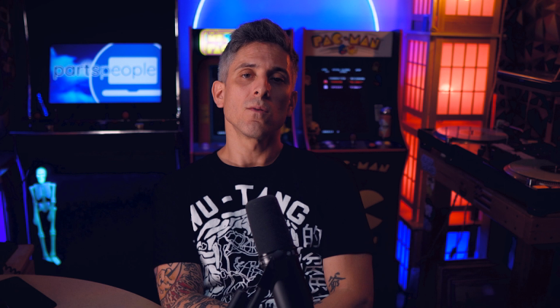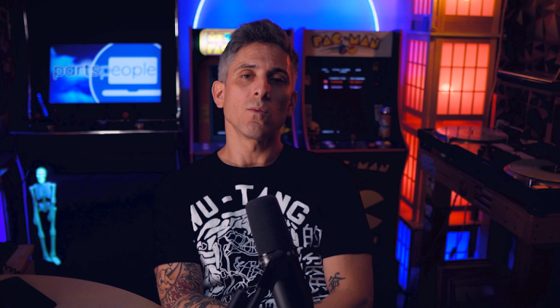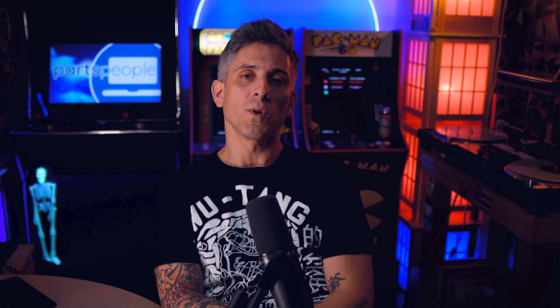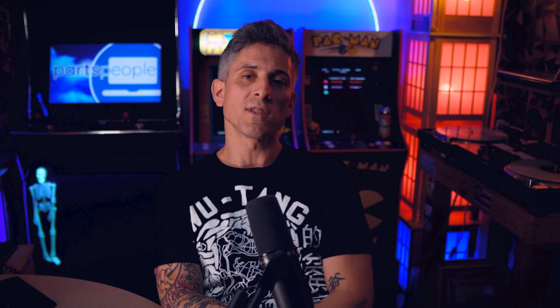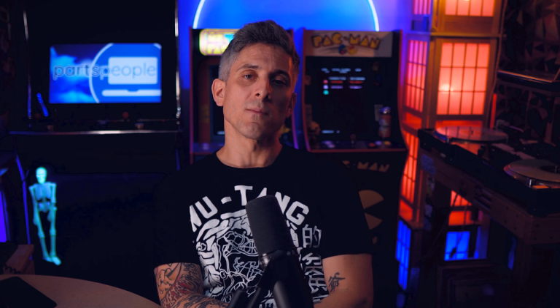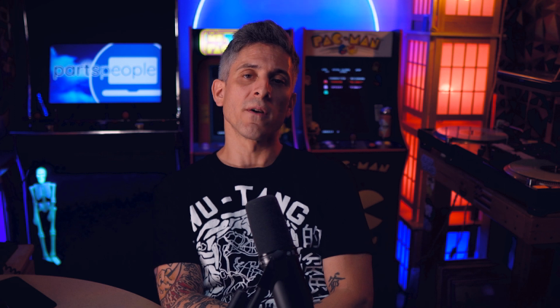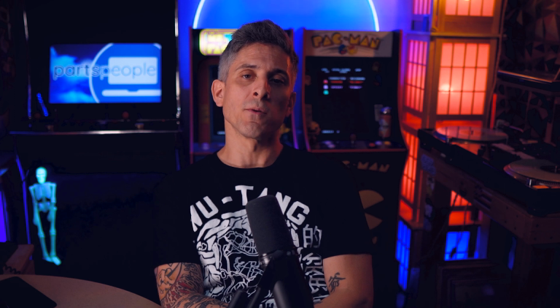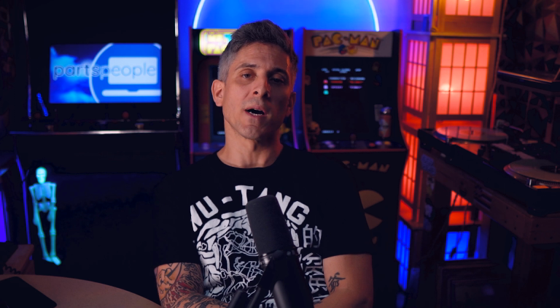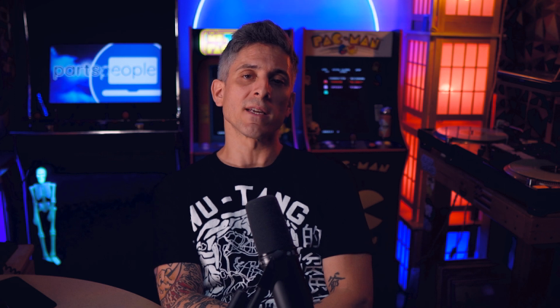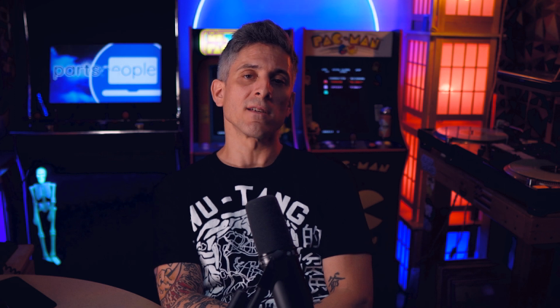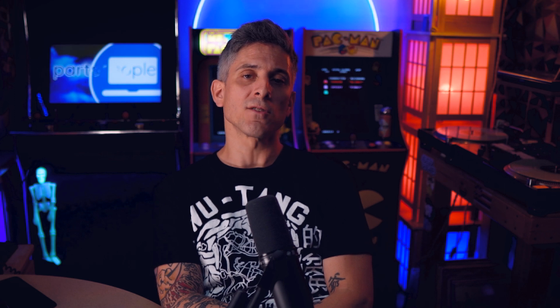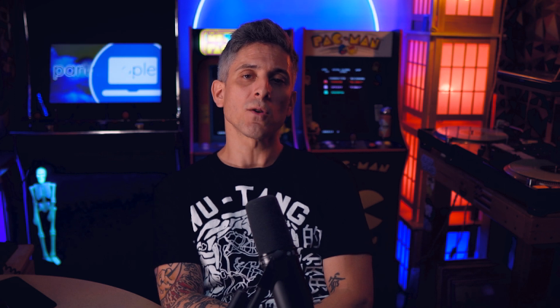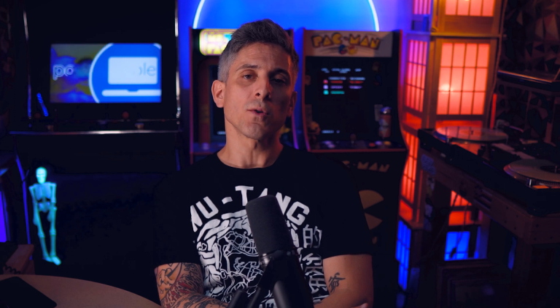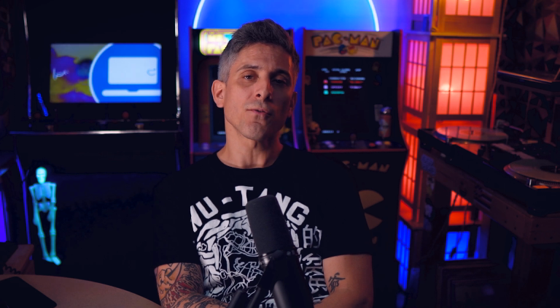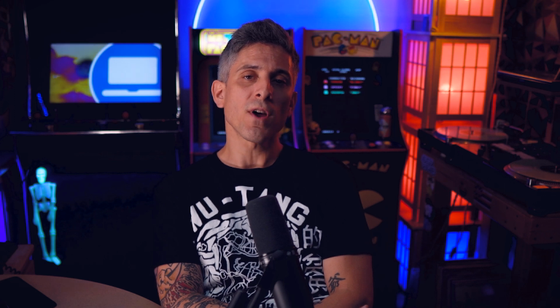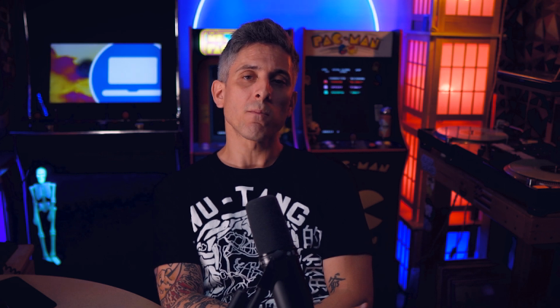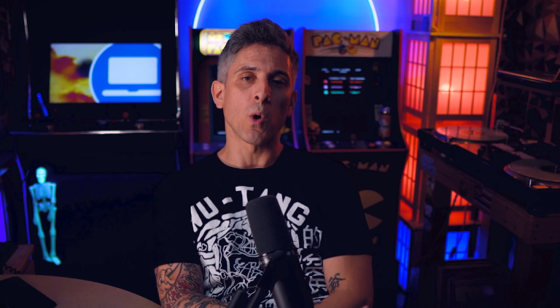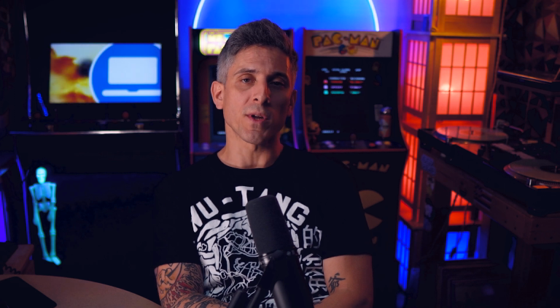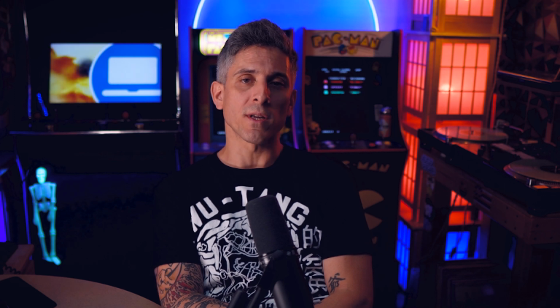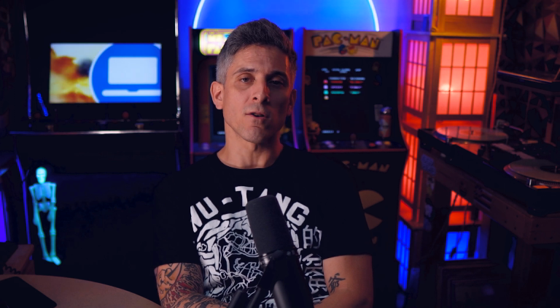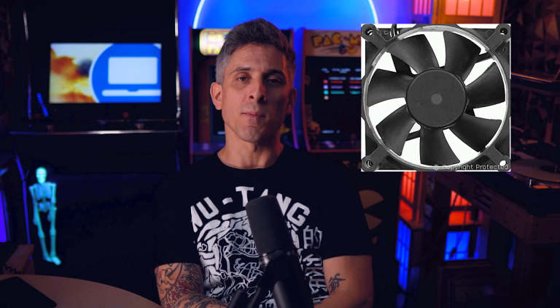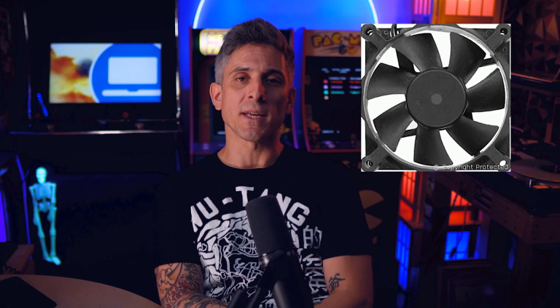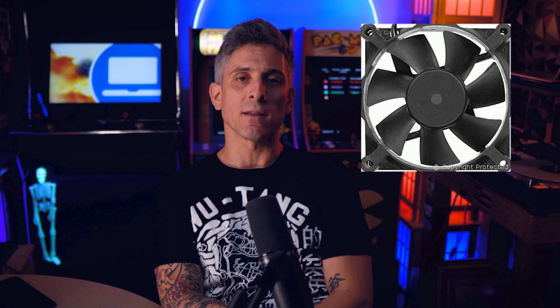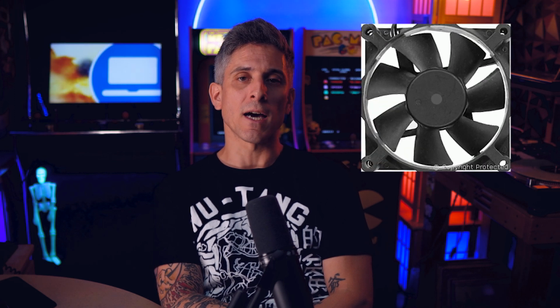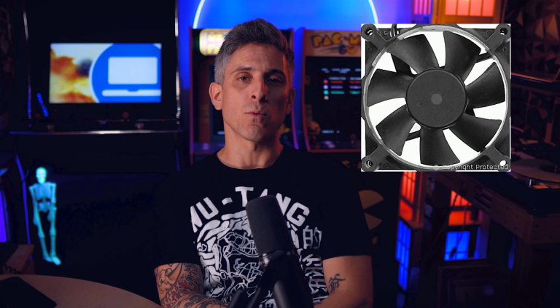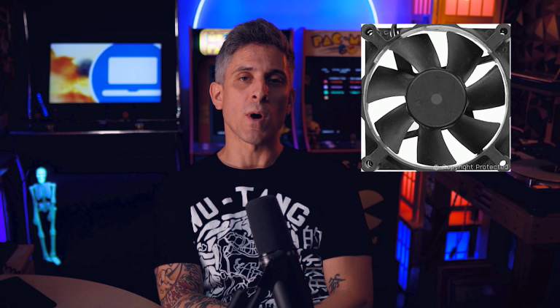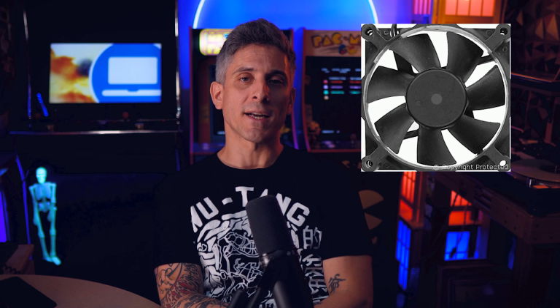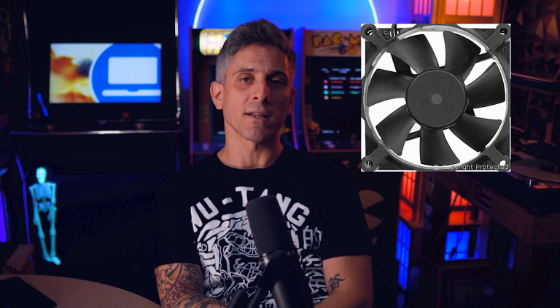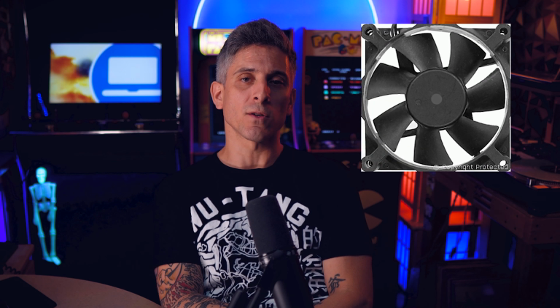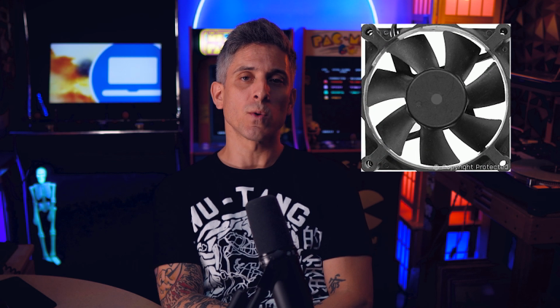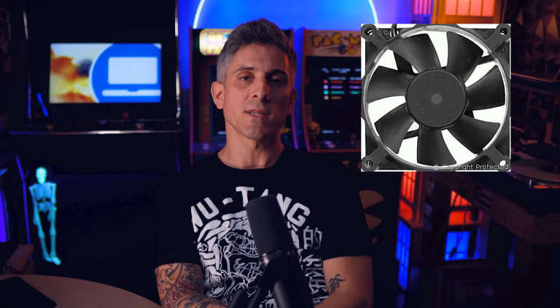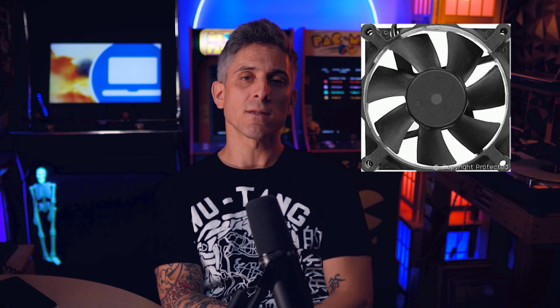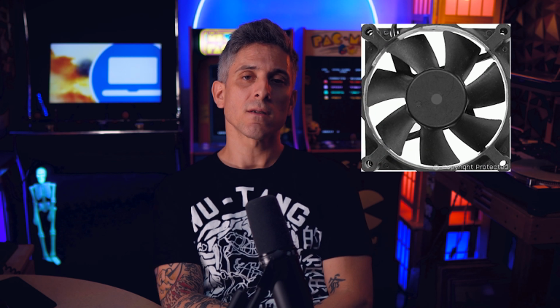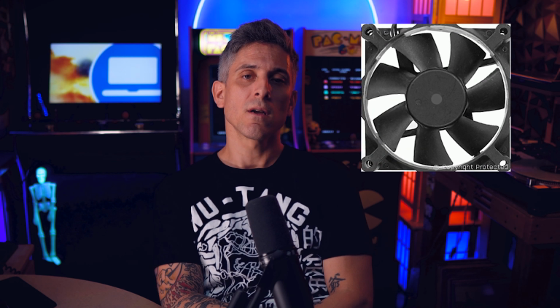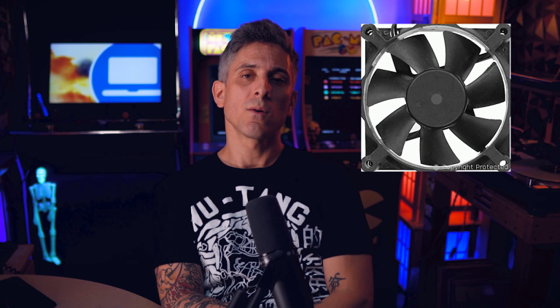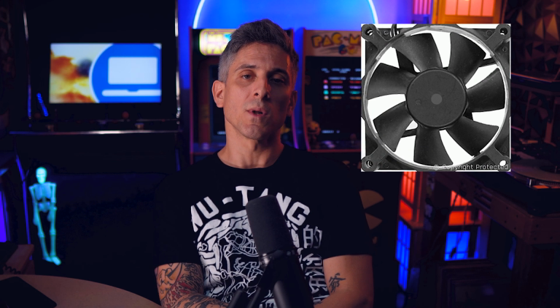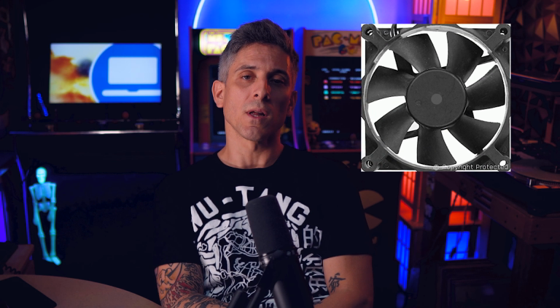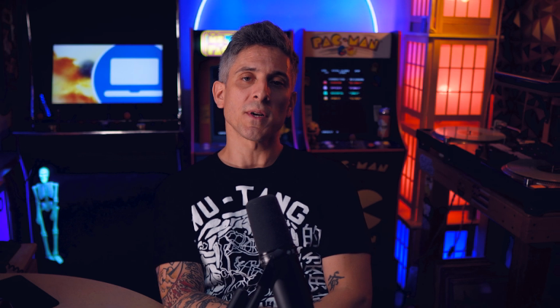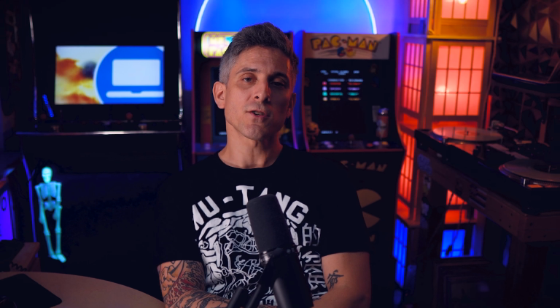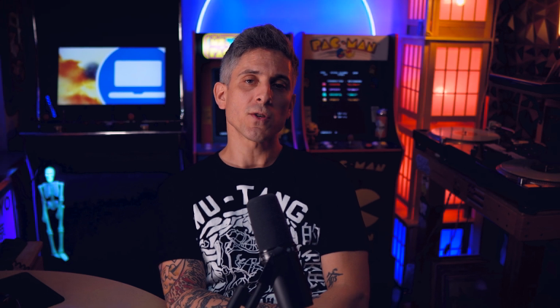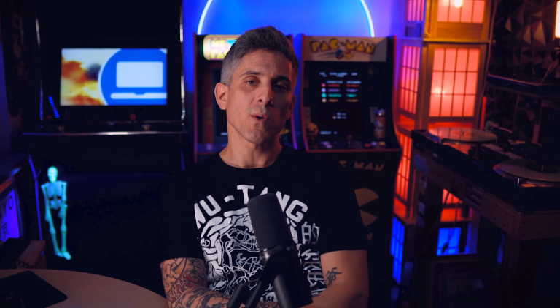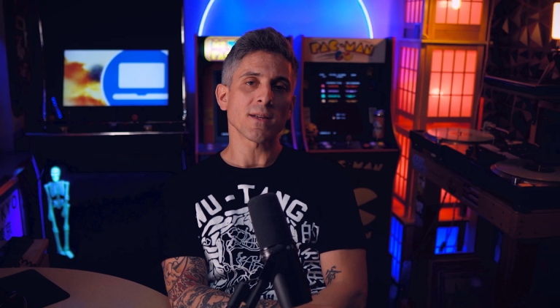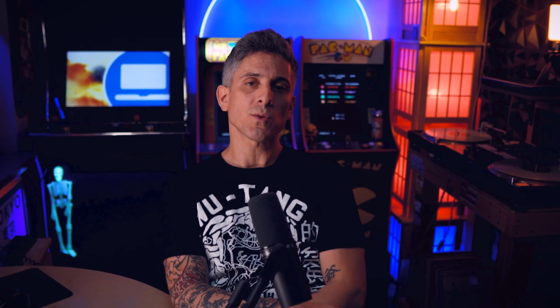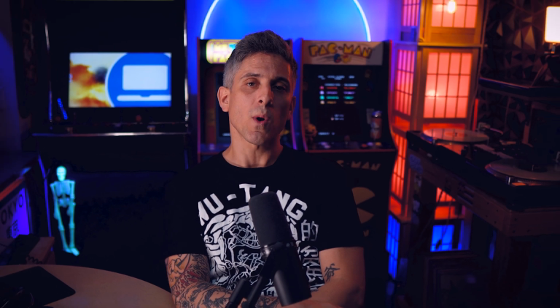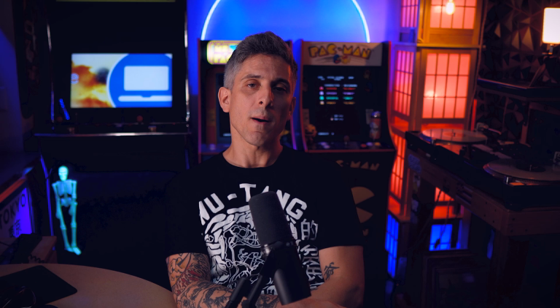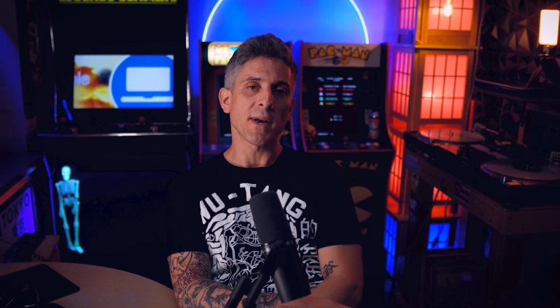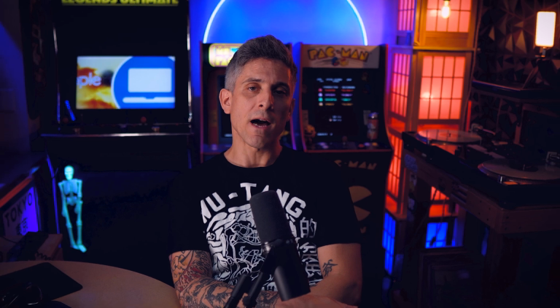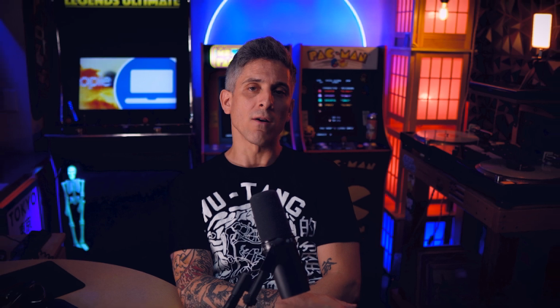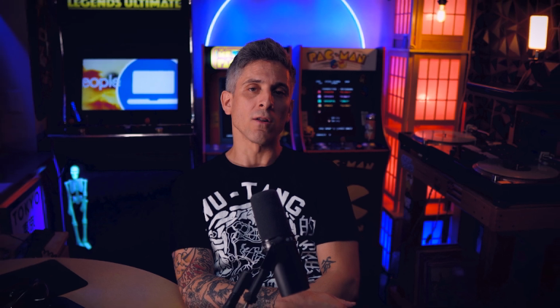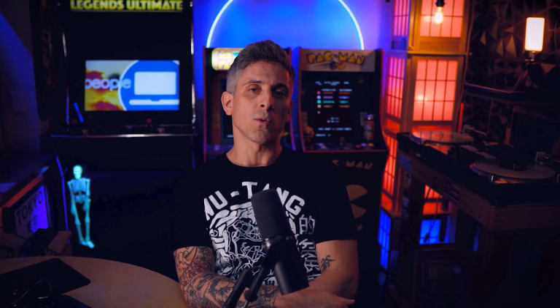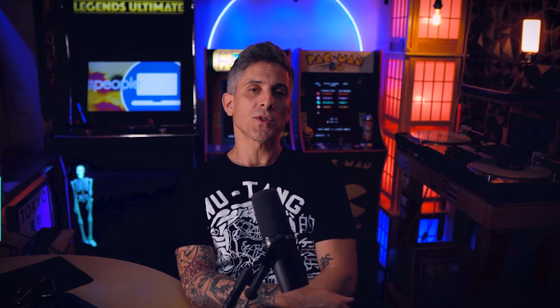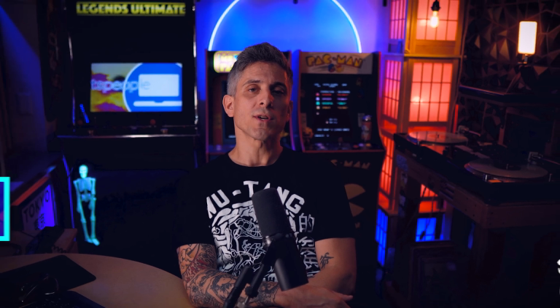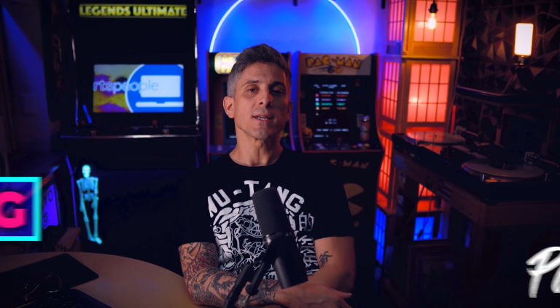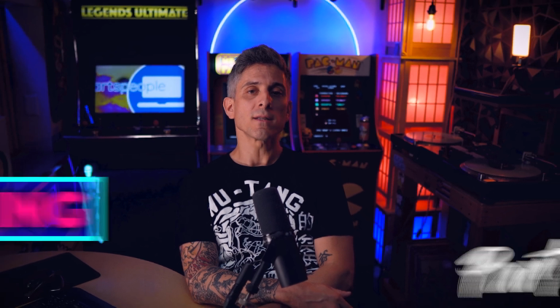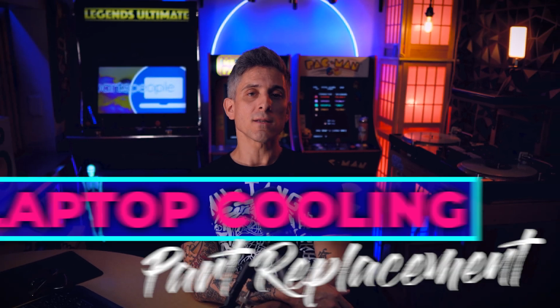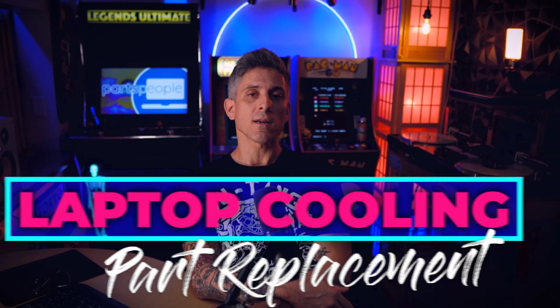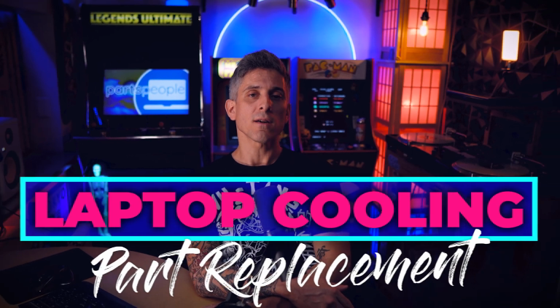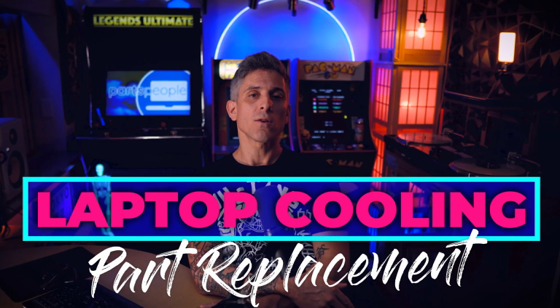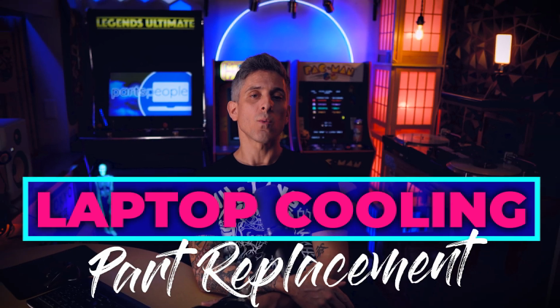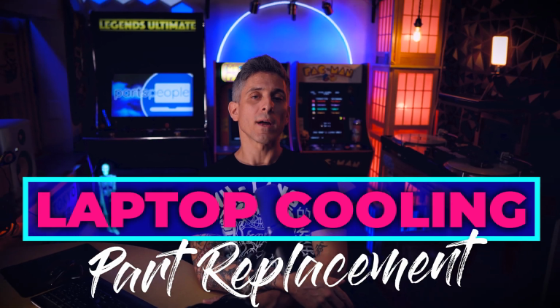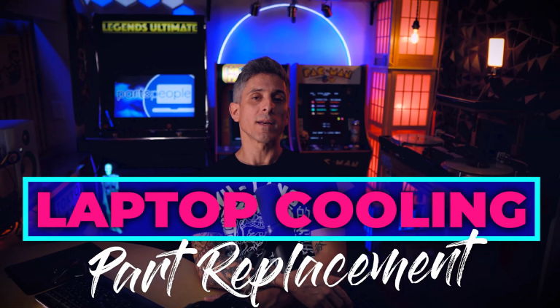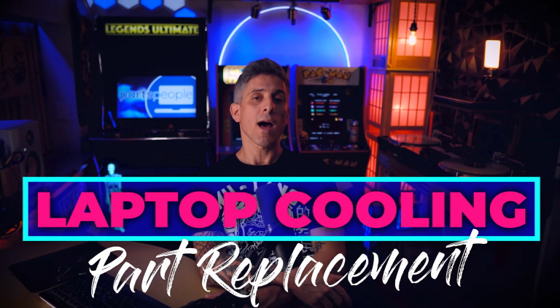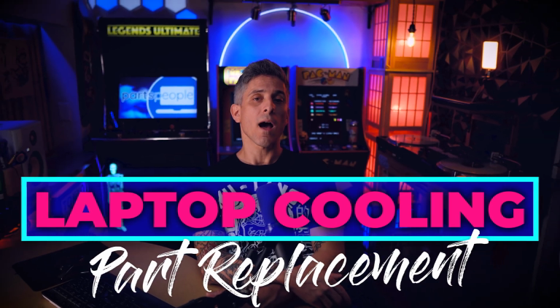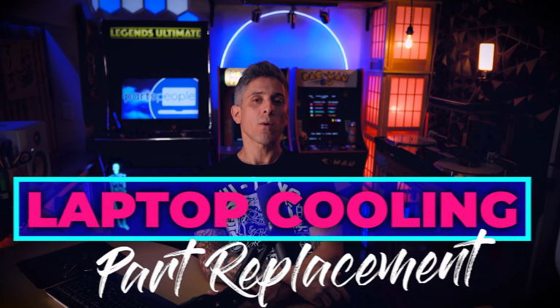What's up everybody? Is your cooling fan broken or making loud rattling noises? Well, I'm going to show you how to swap it out along with your heat sink right now.